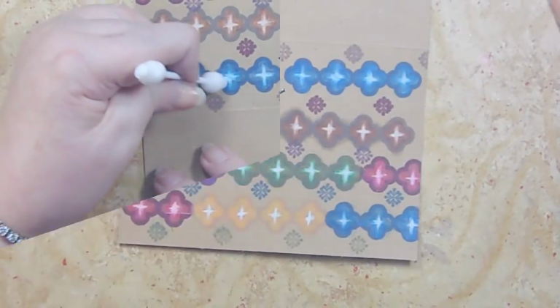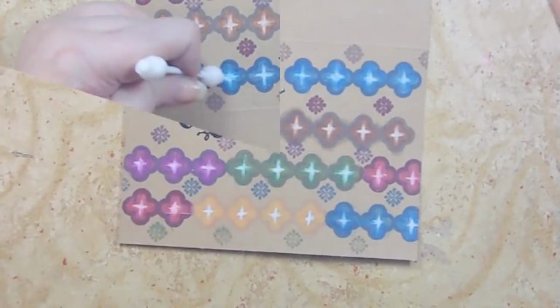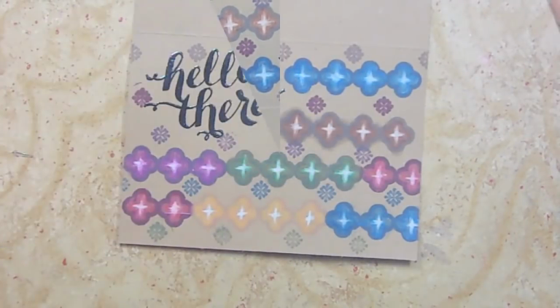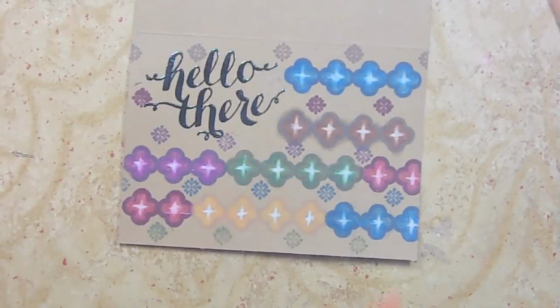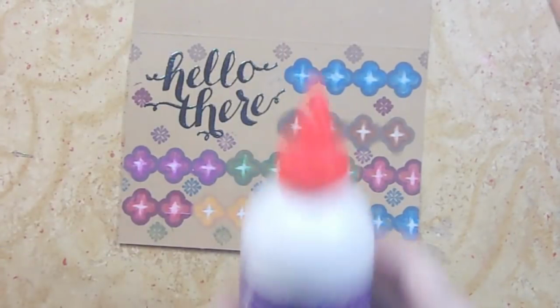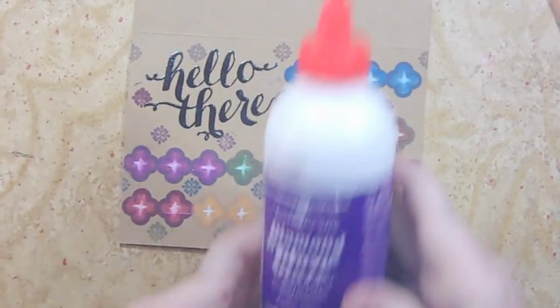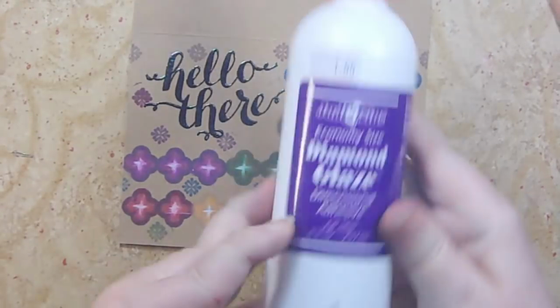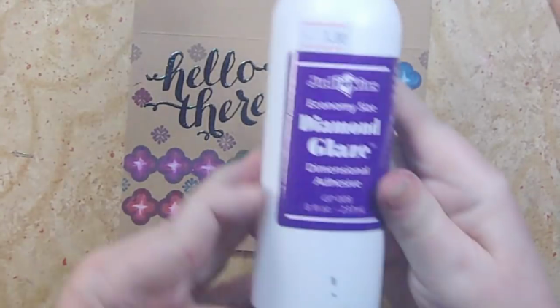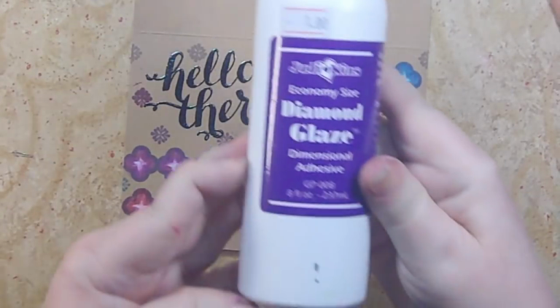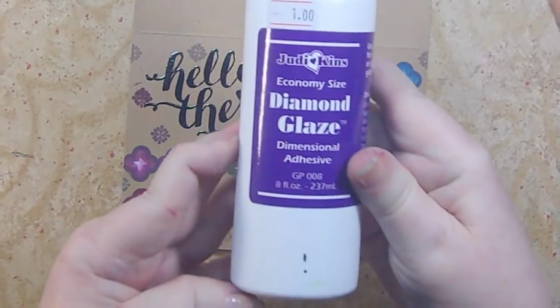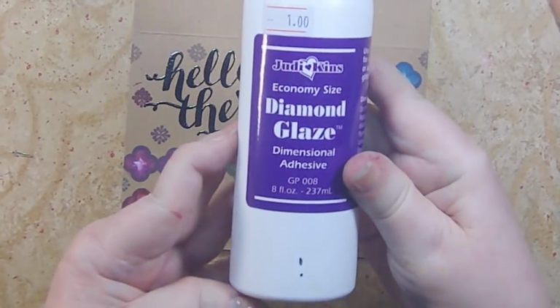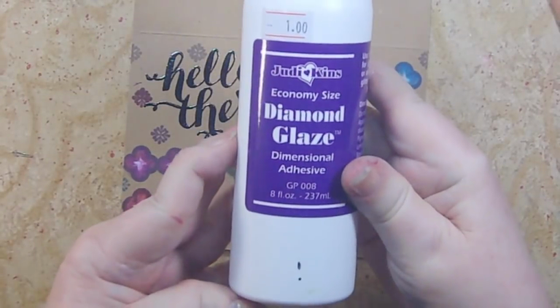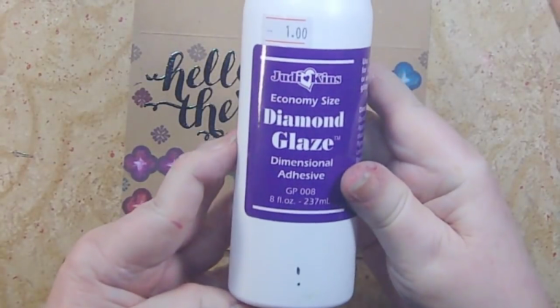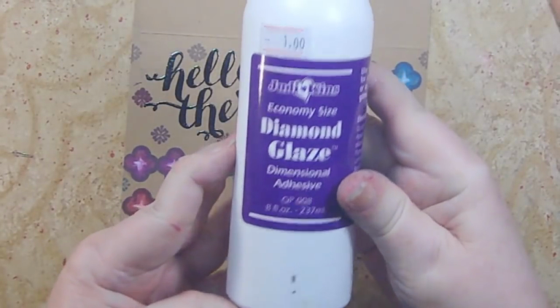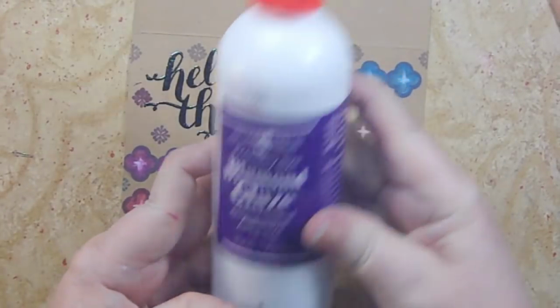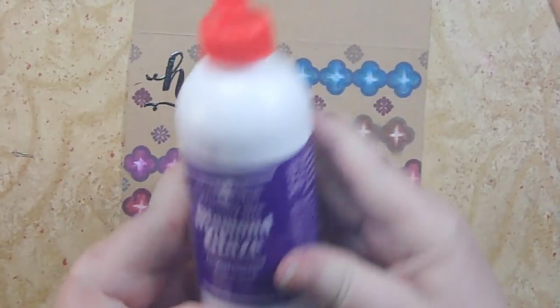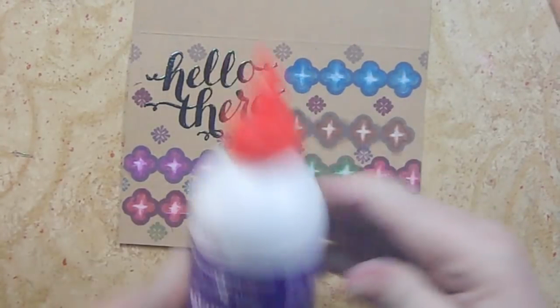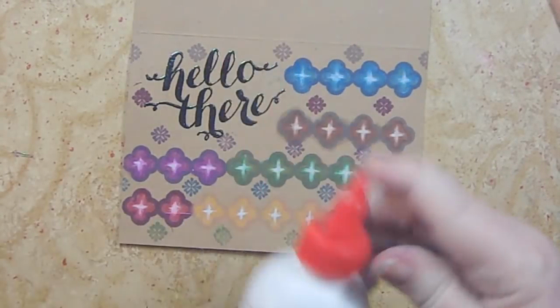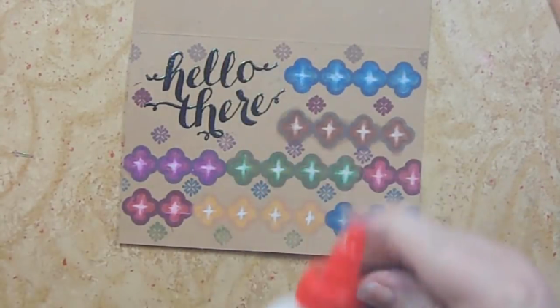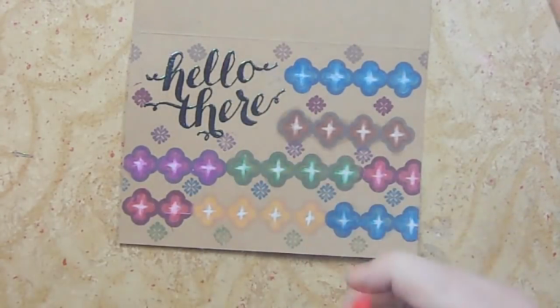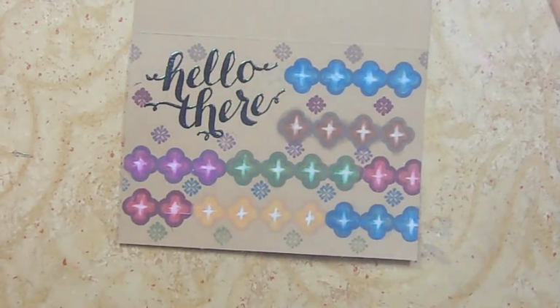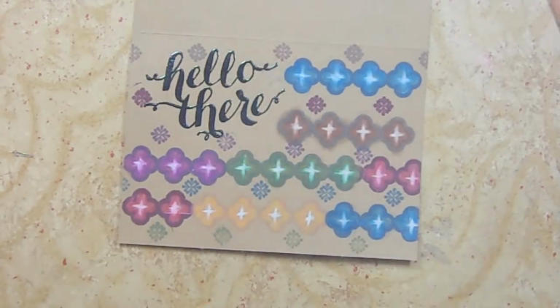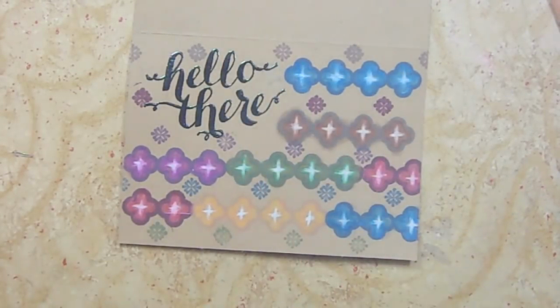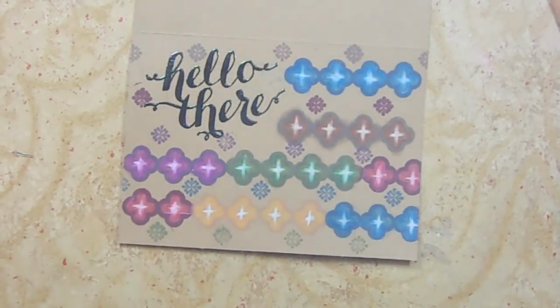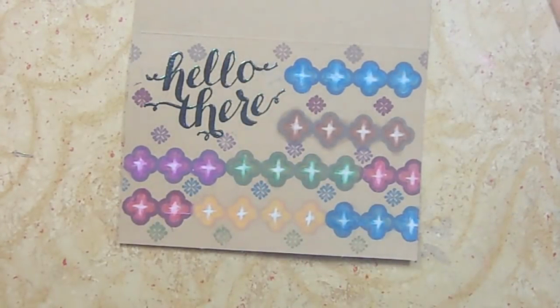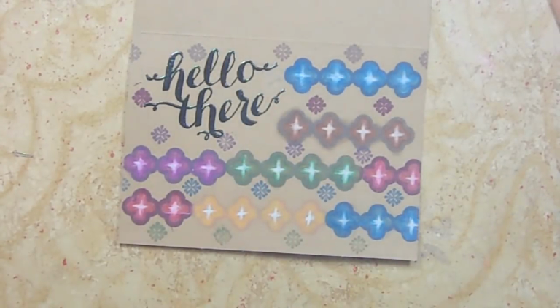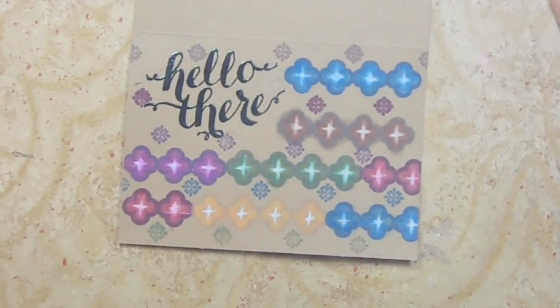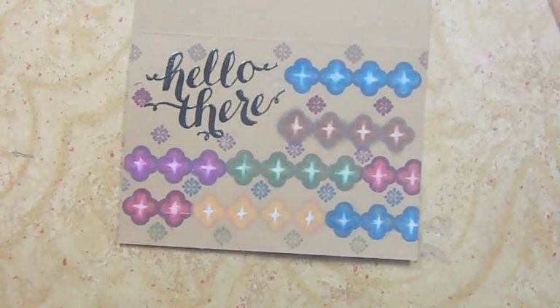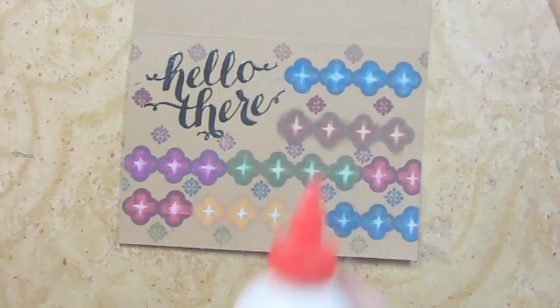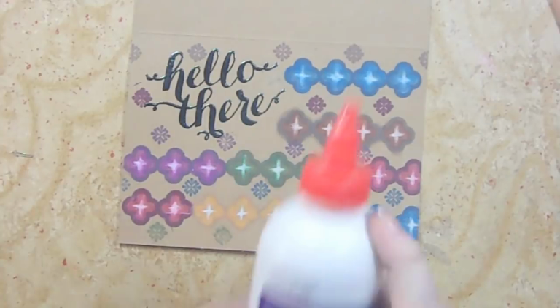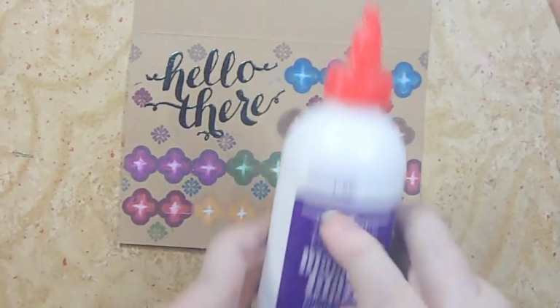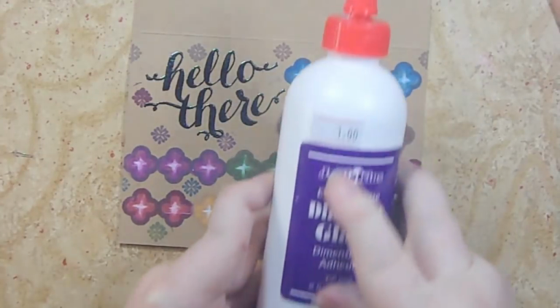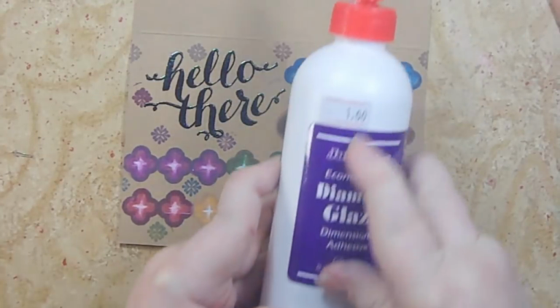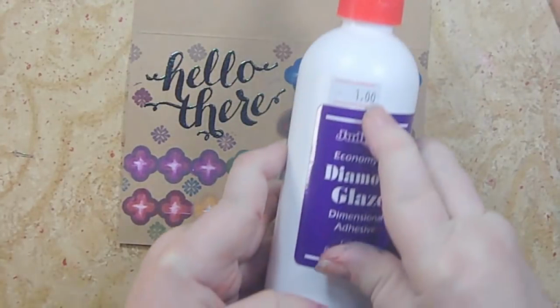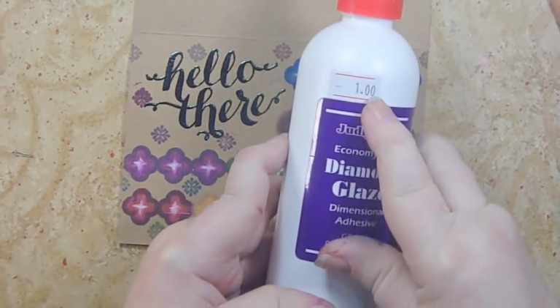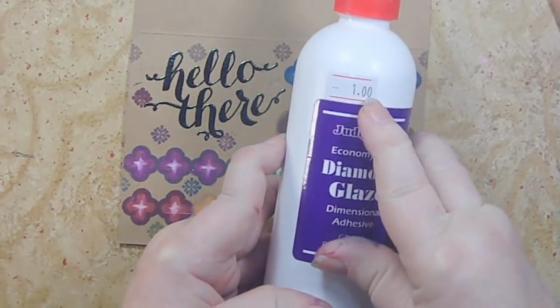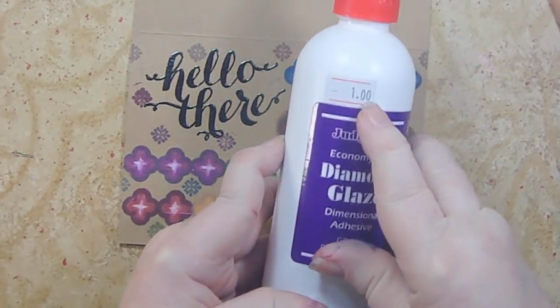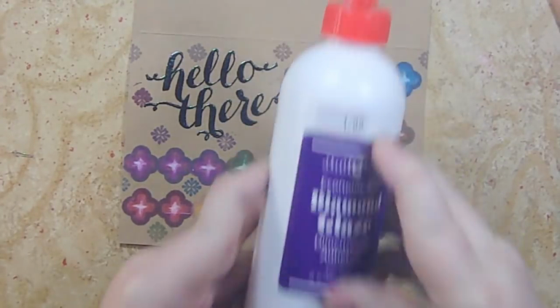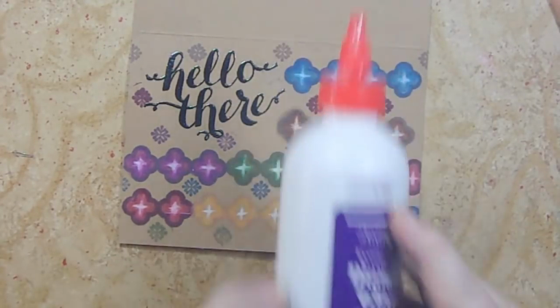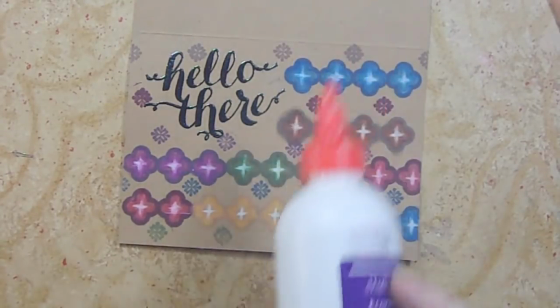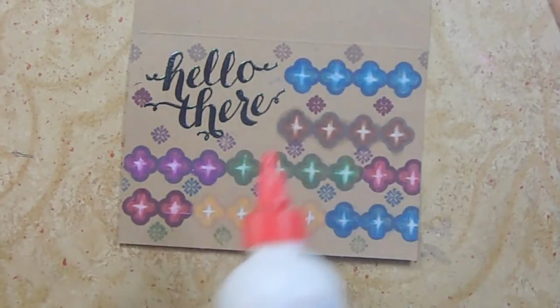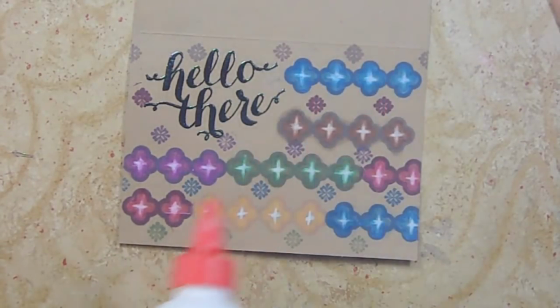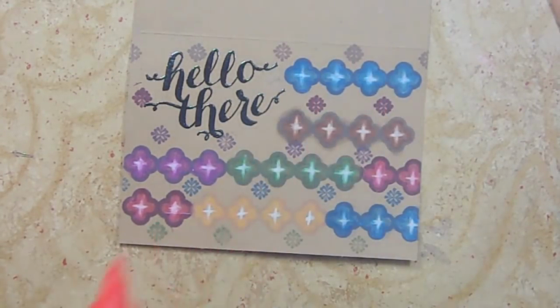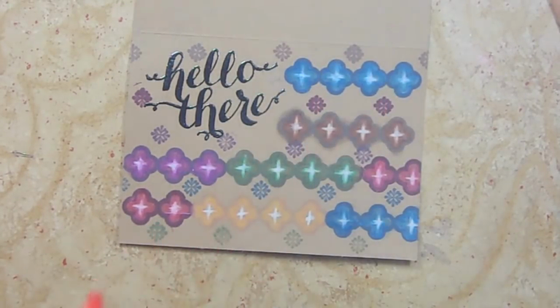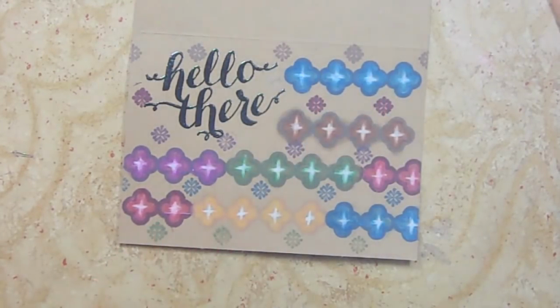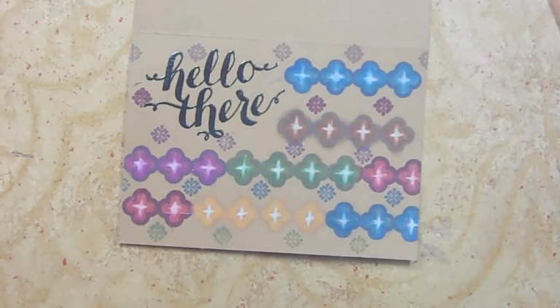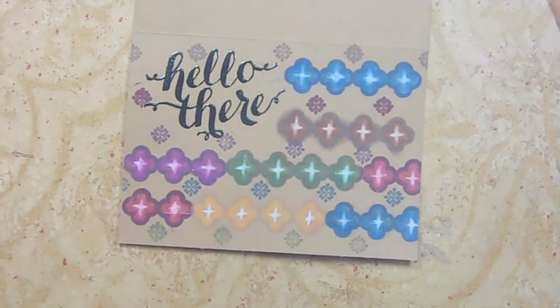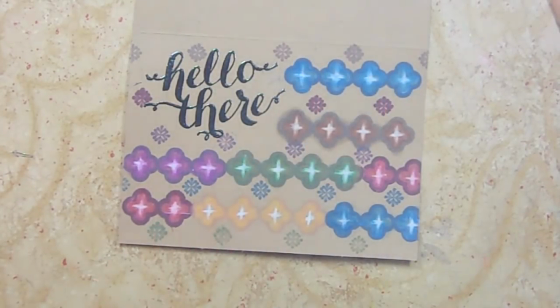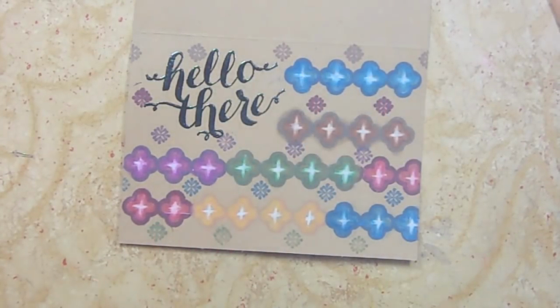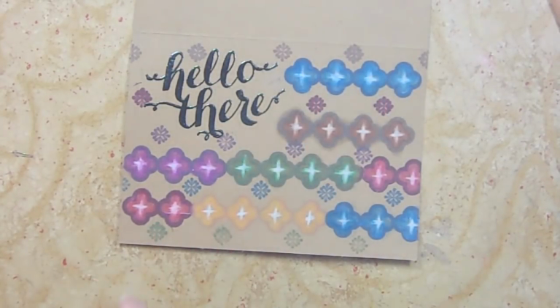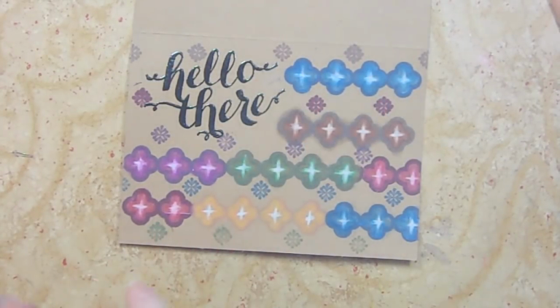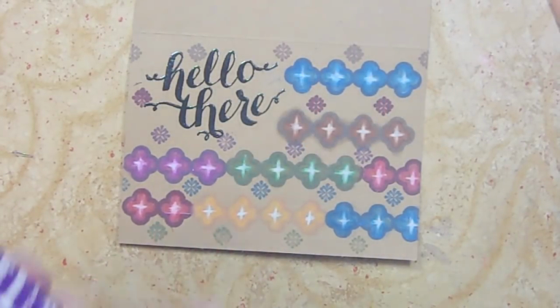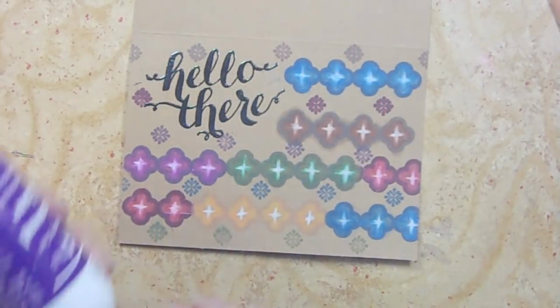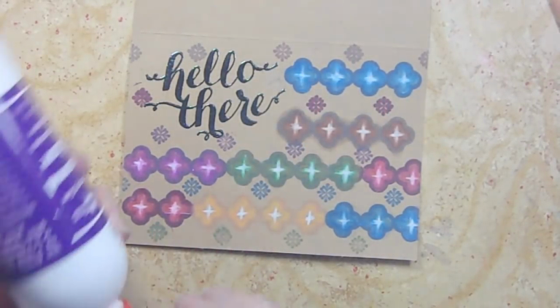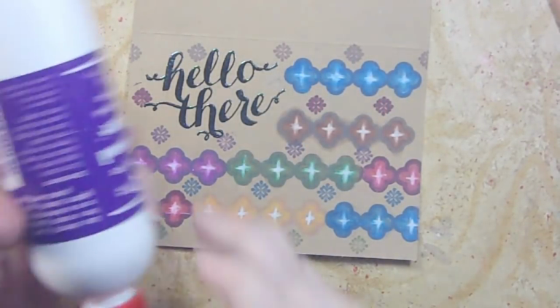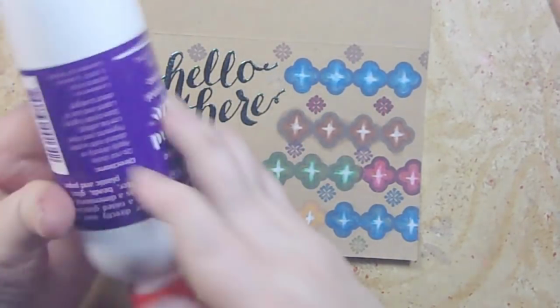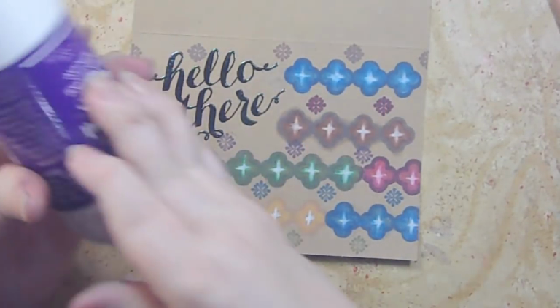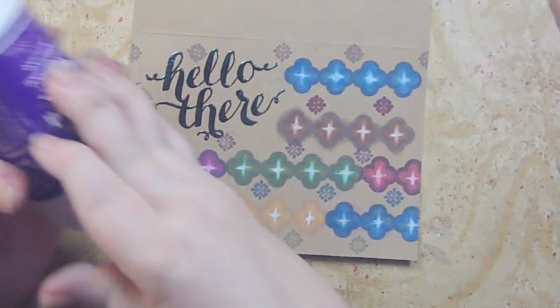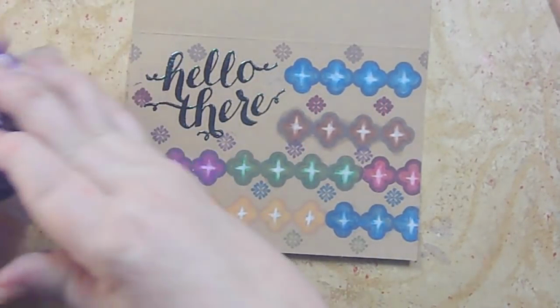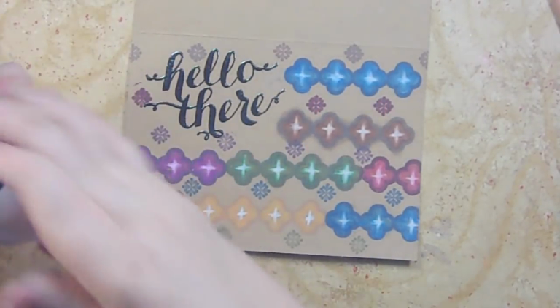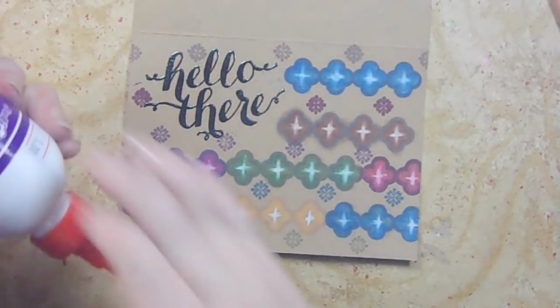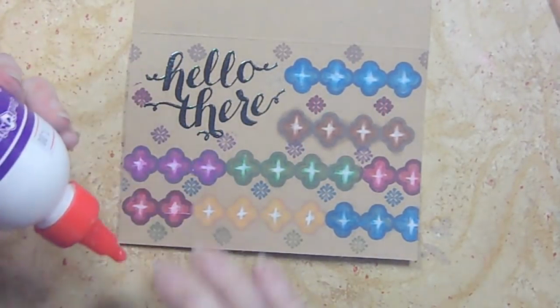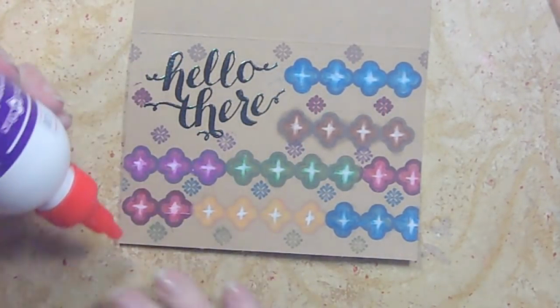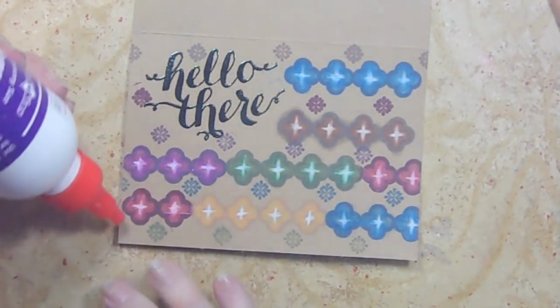This is Diamond Glaze — it's made by Judikins. I got a really good bargain on it at a place that was going out of business, which made me really happy.